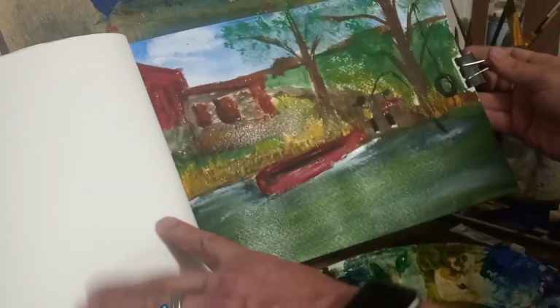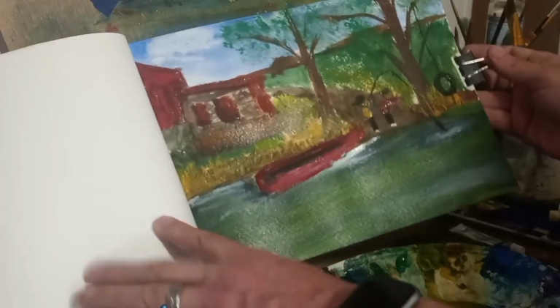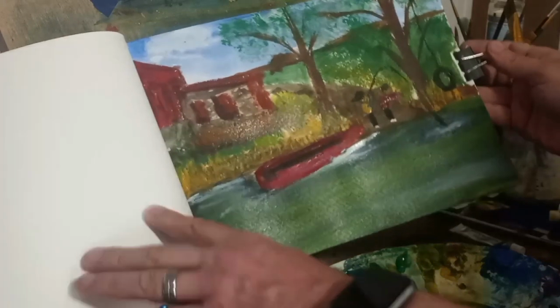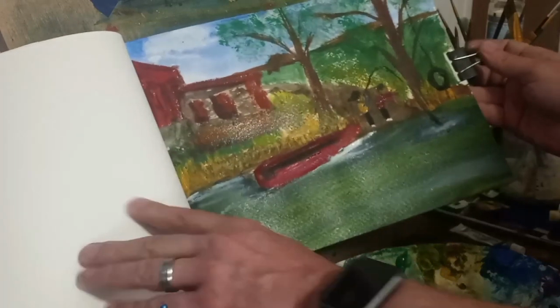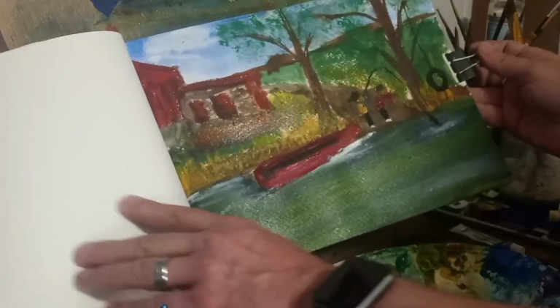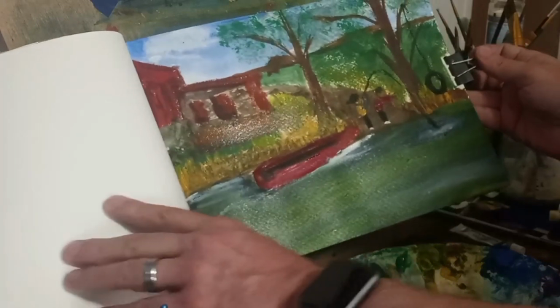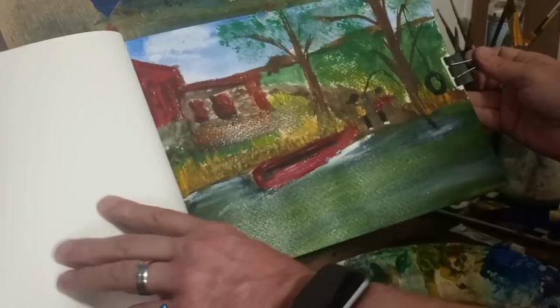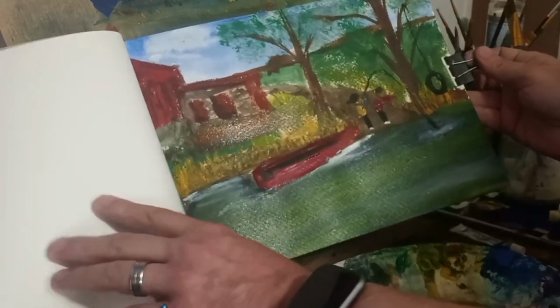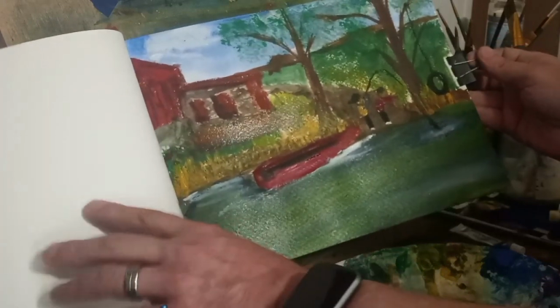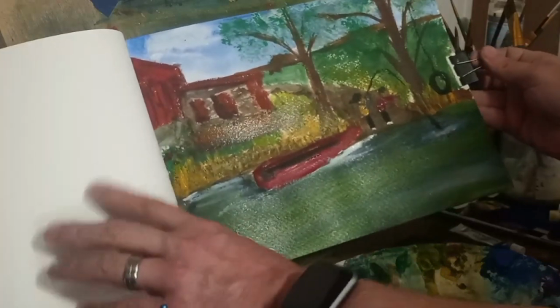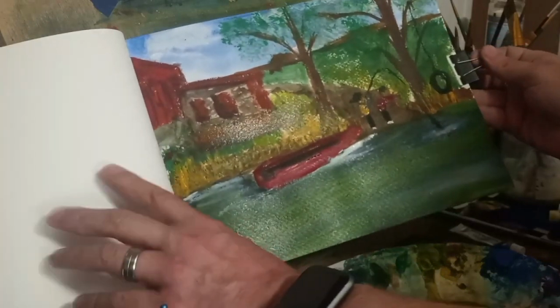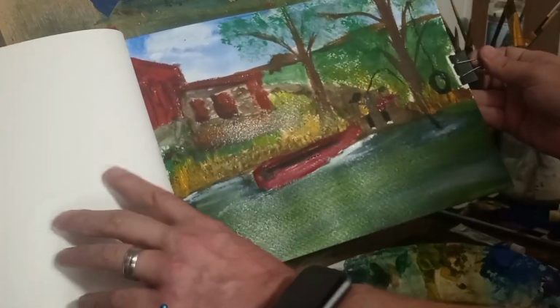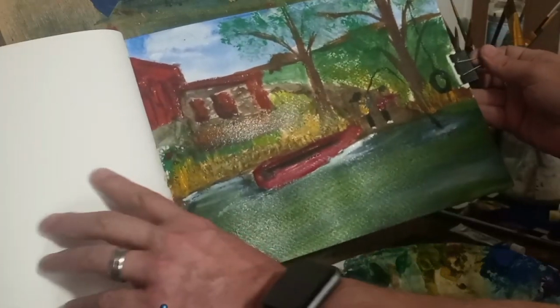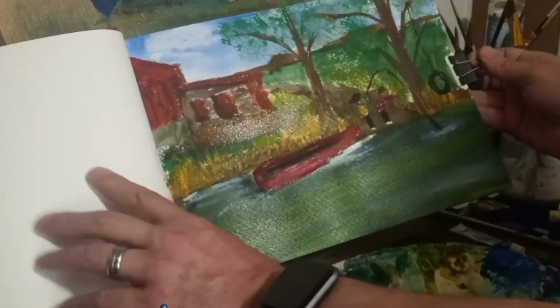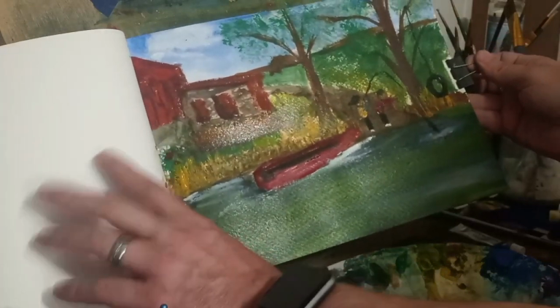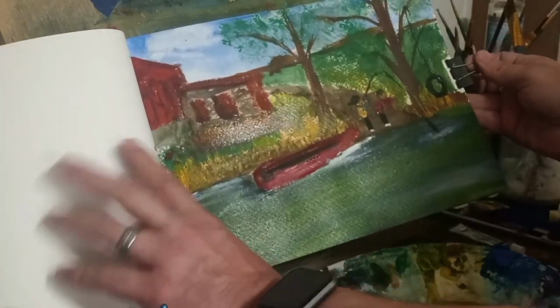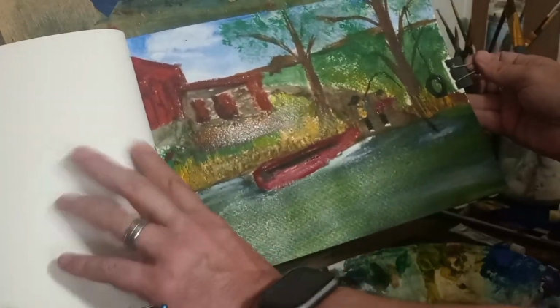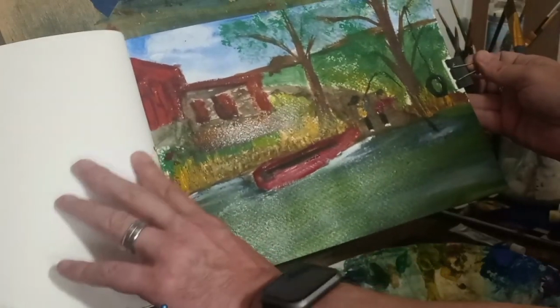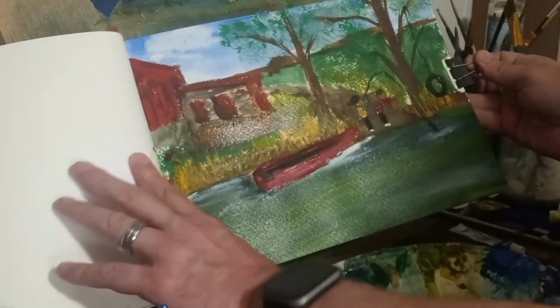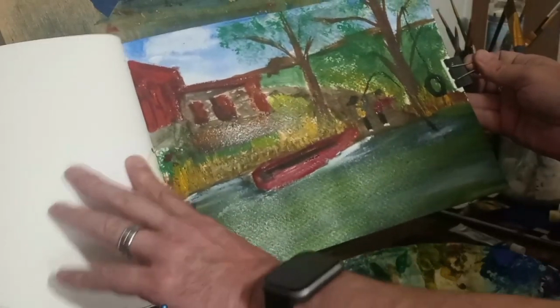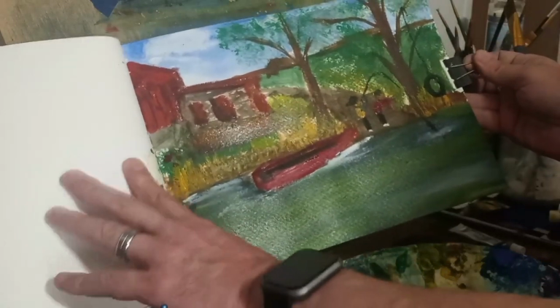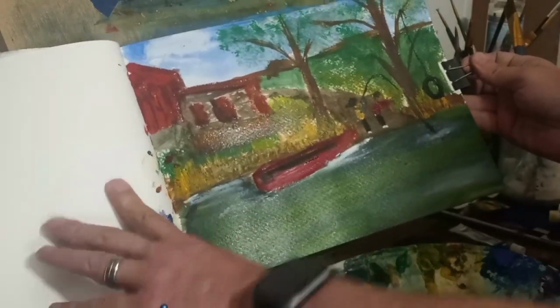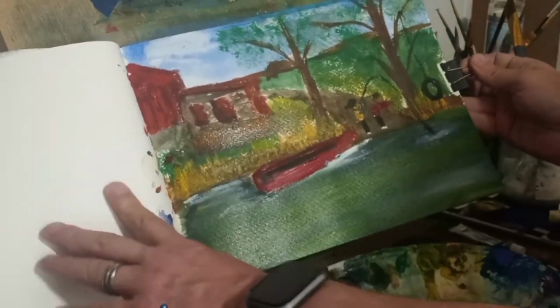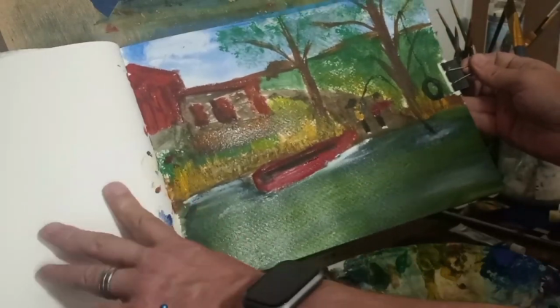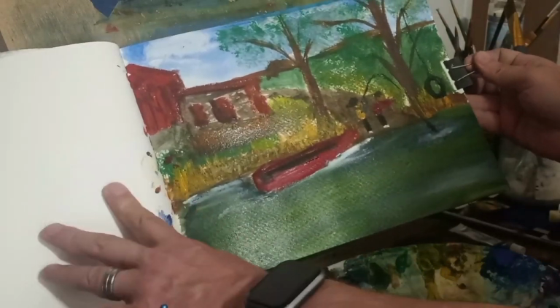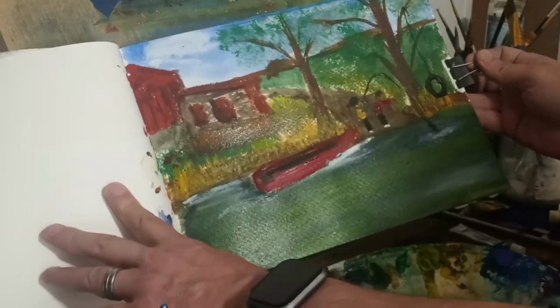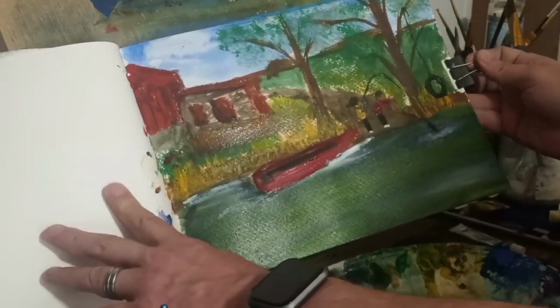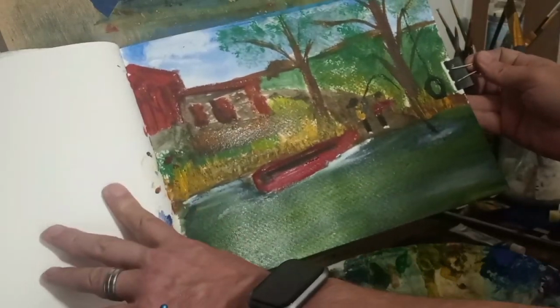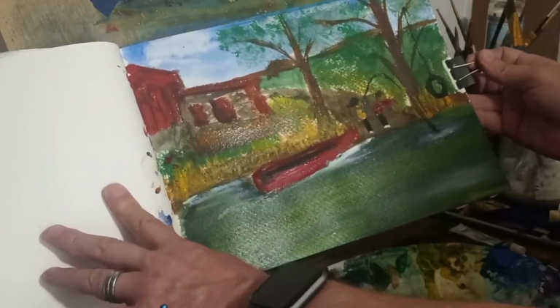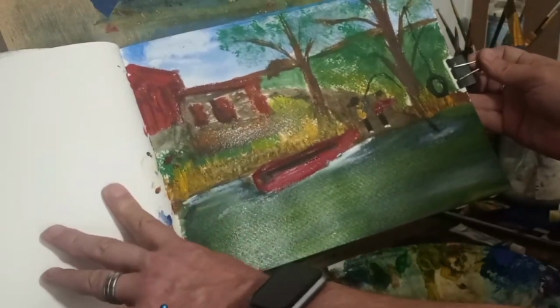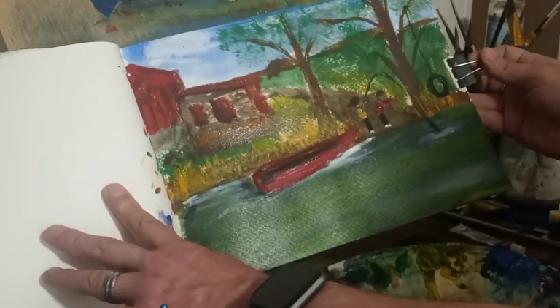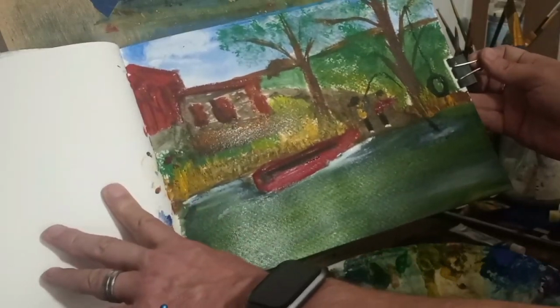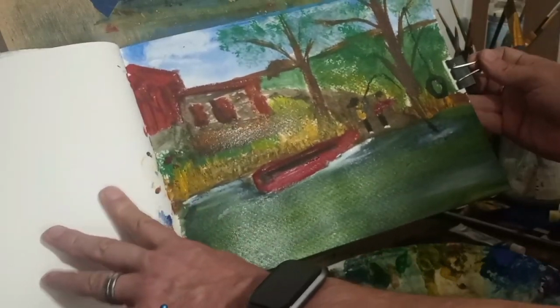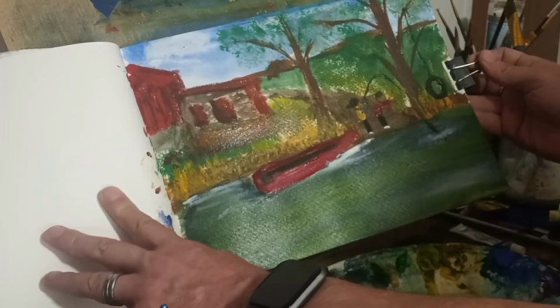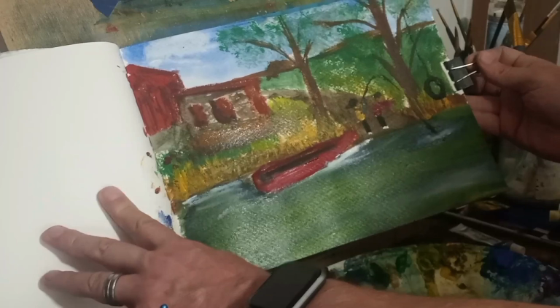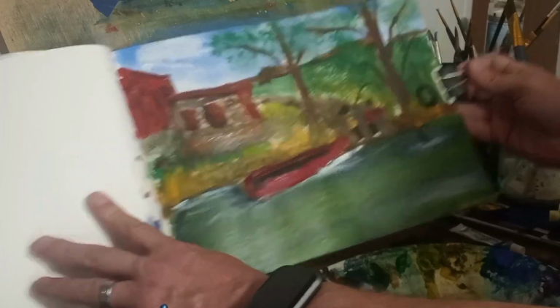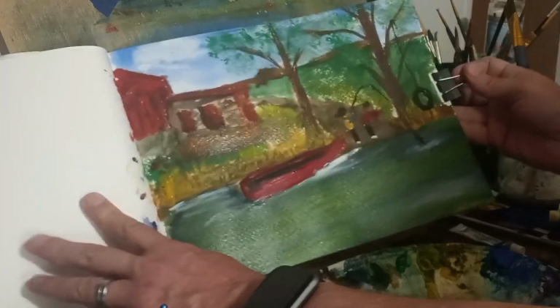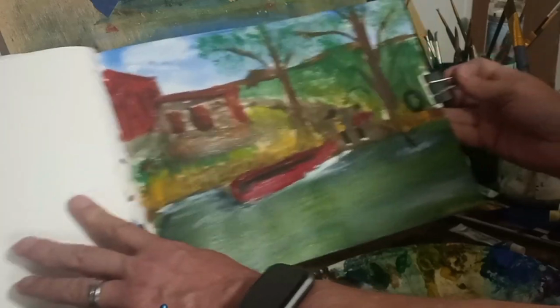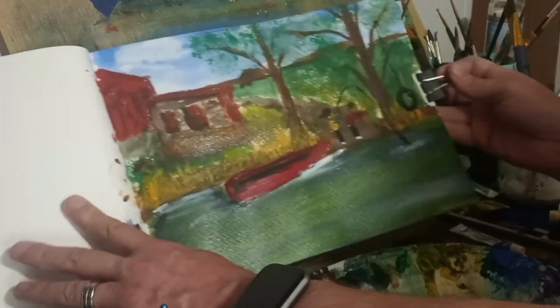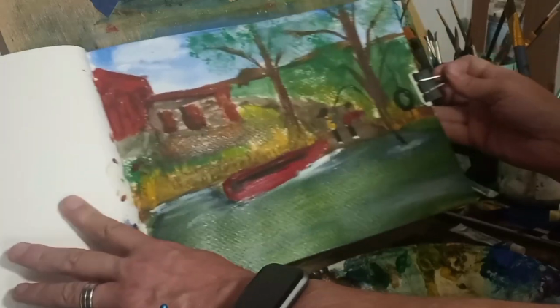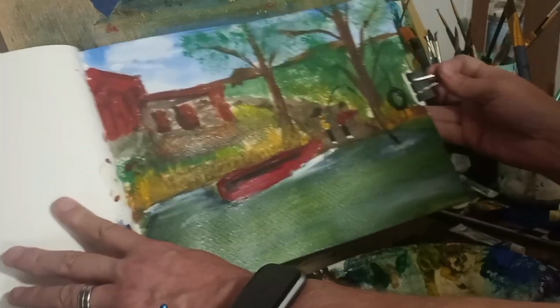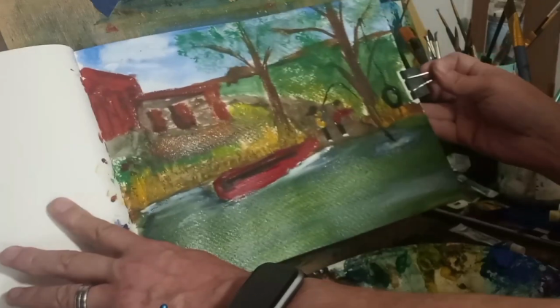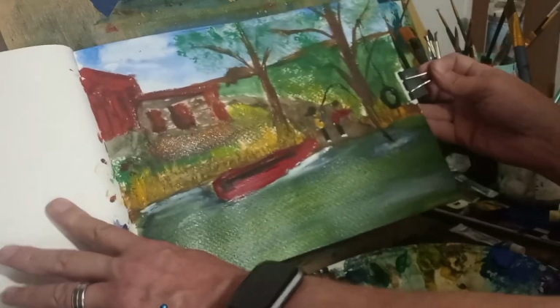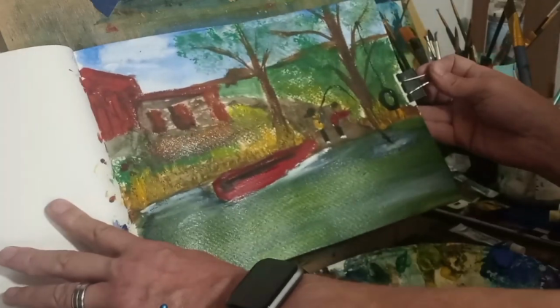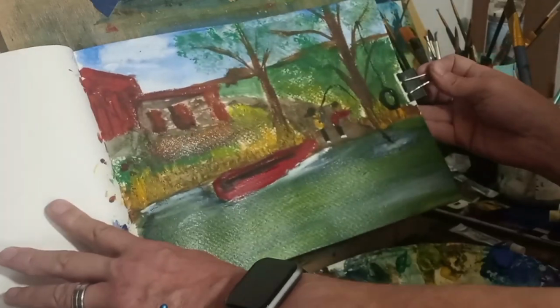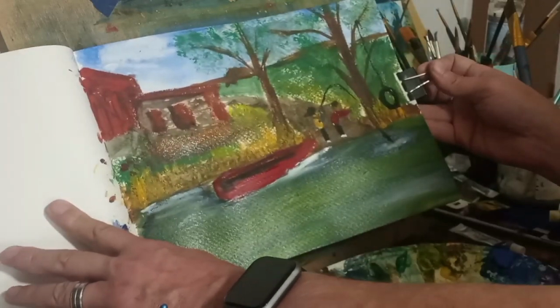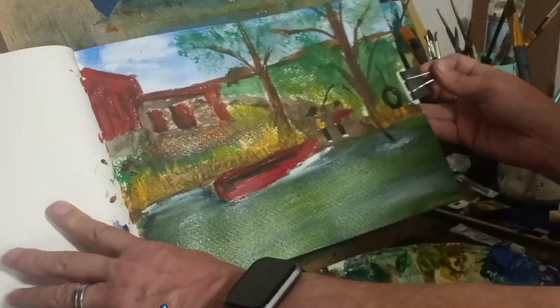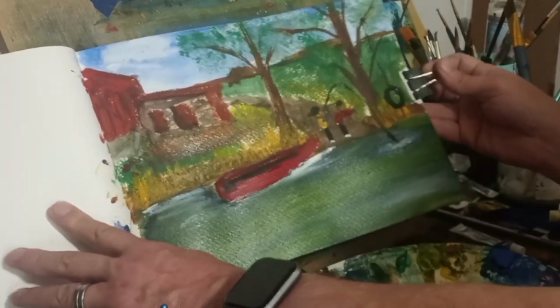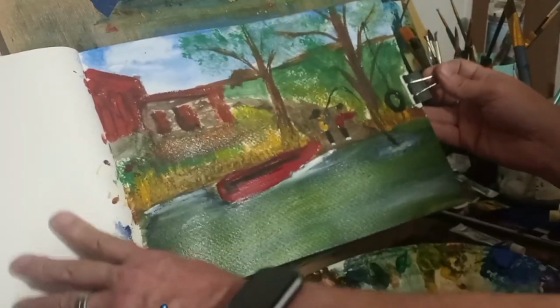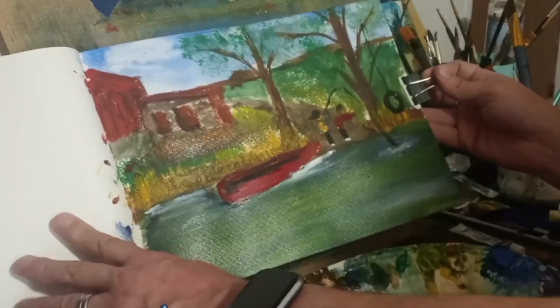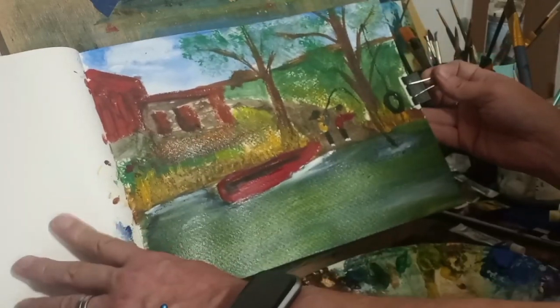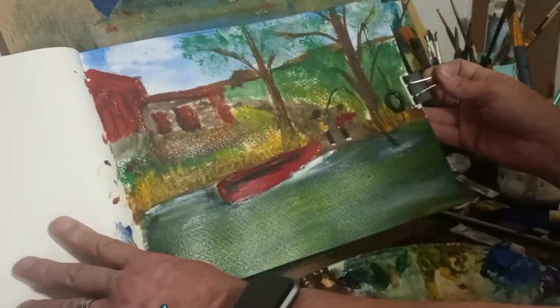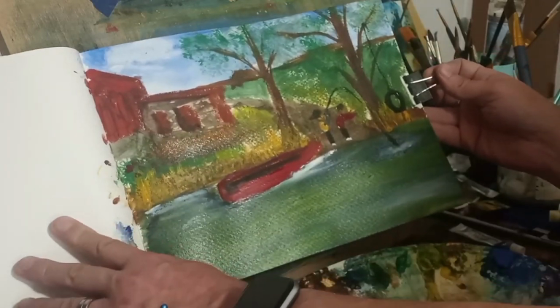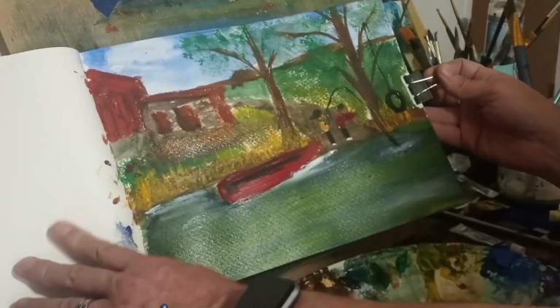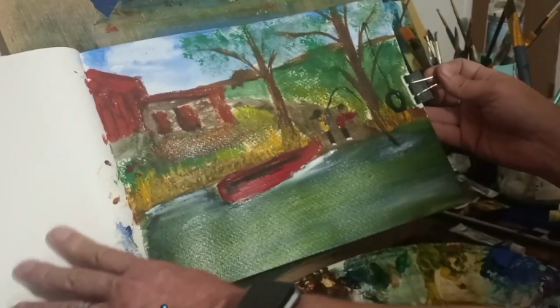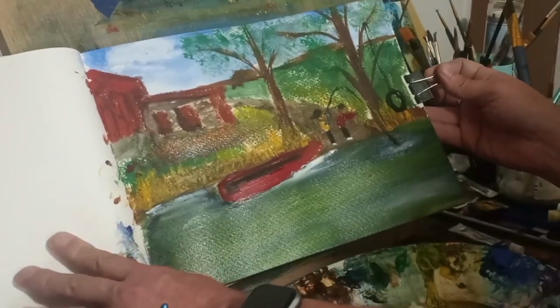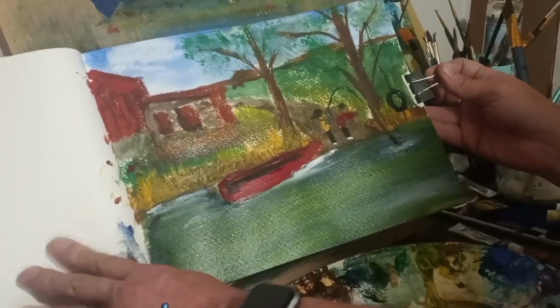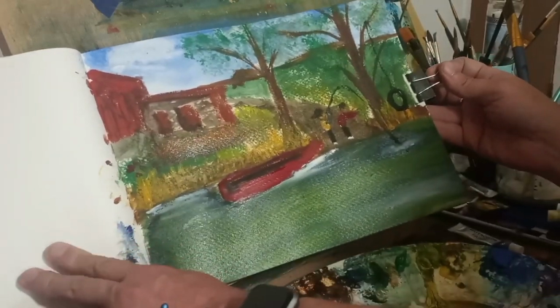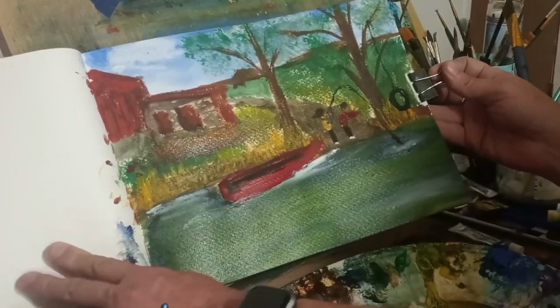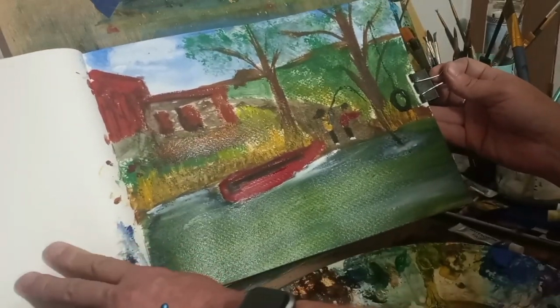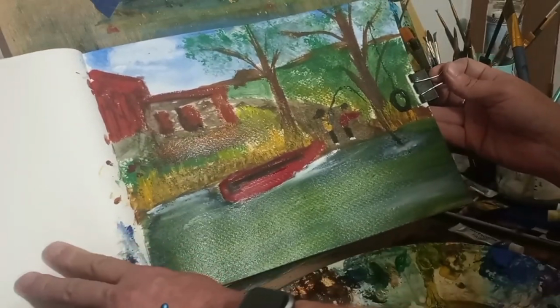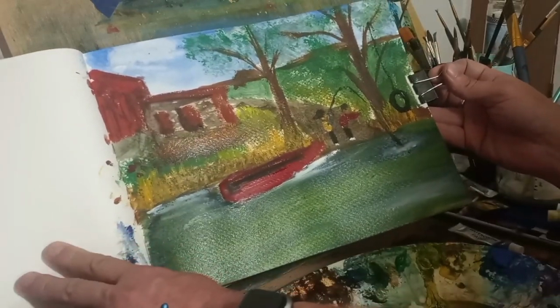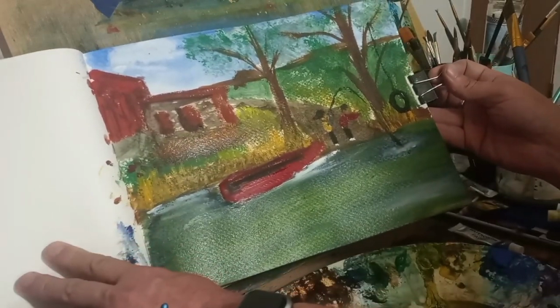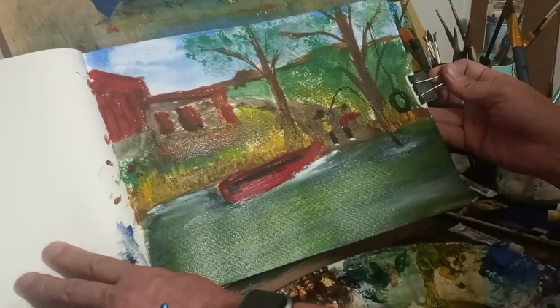And that's the final product — there it is.